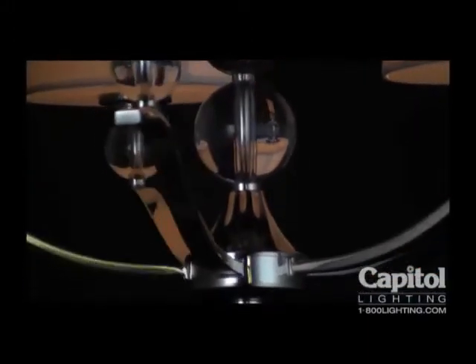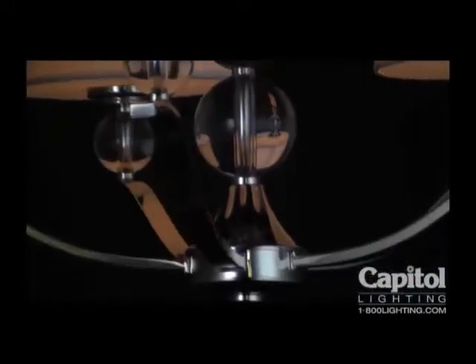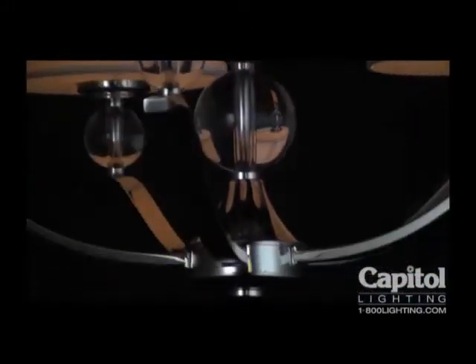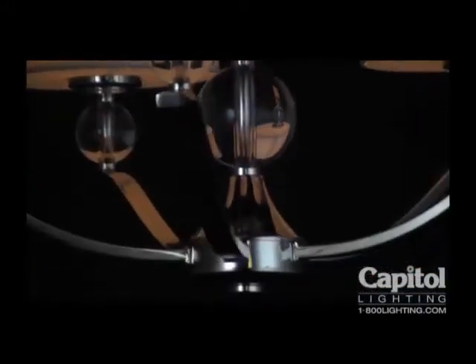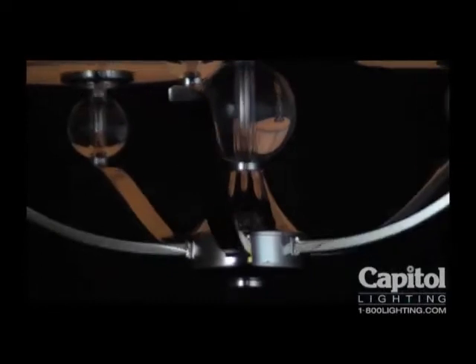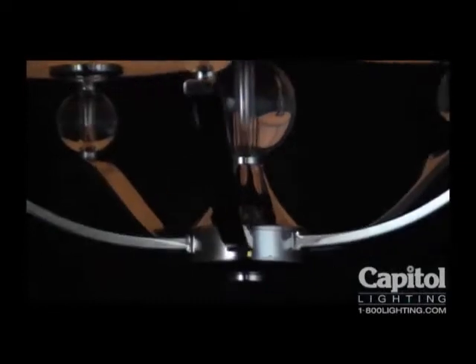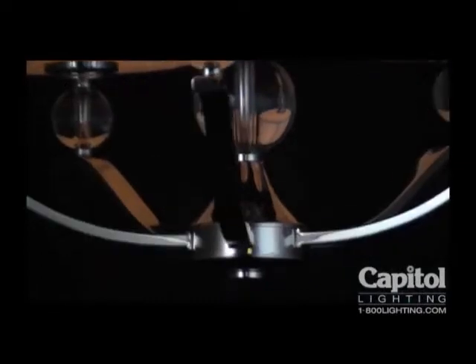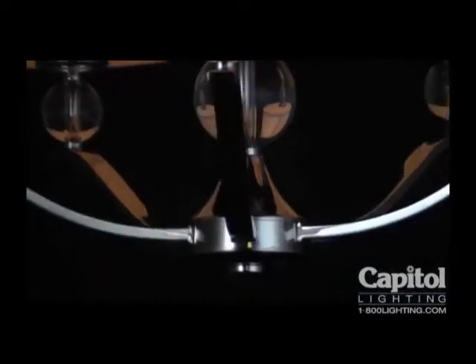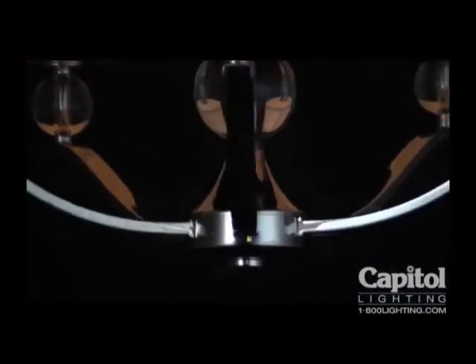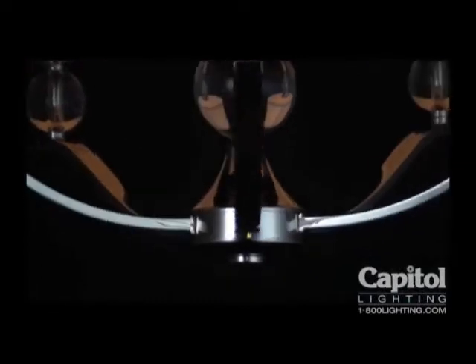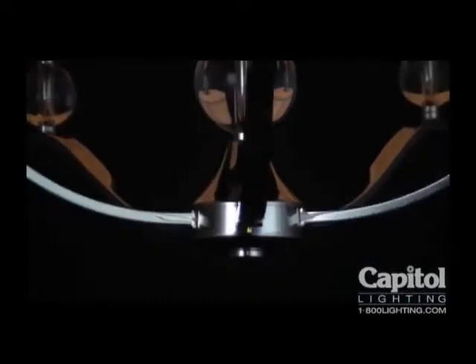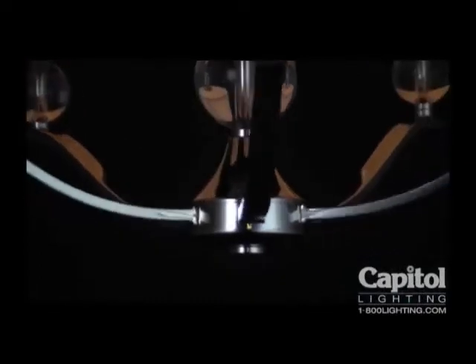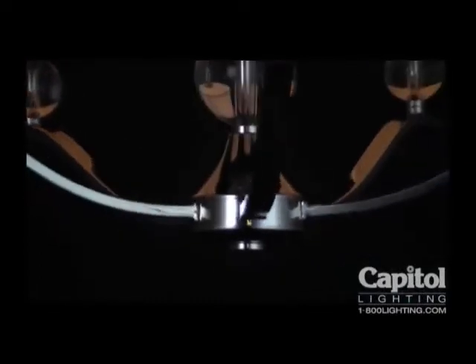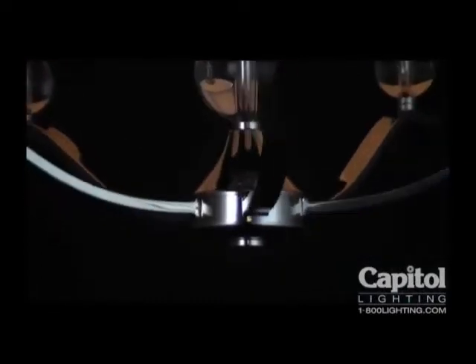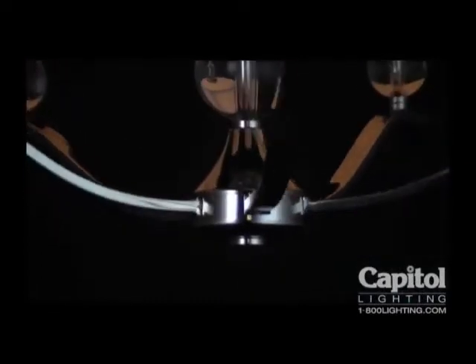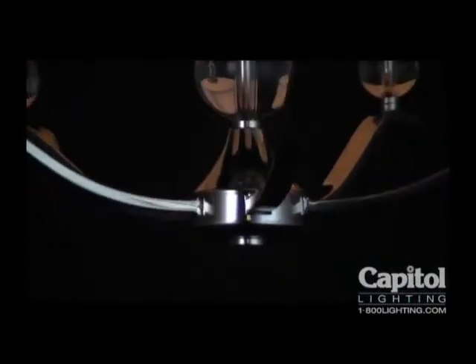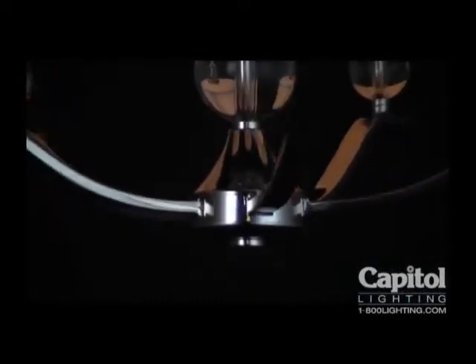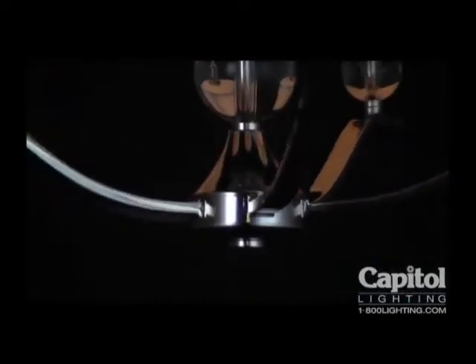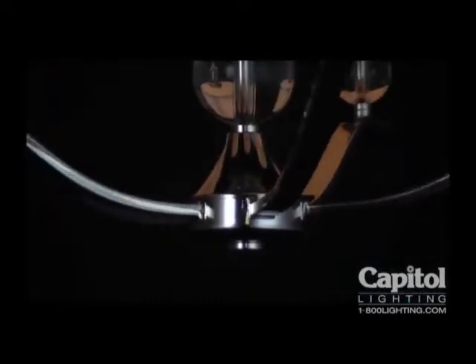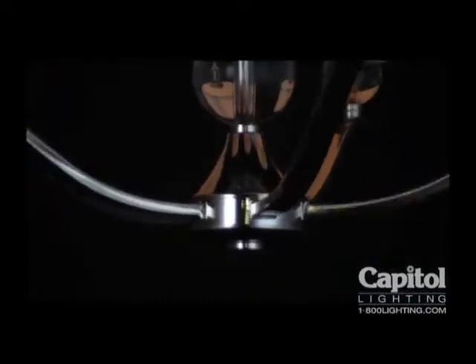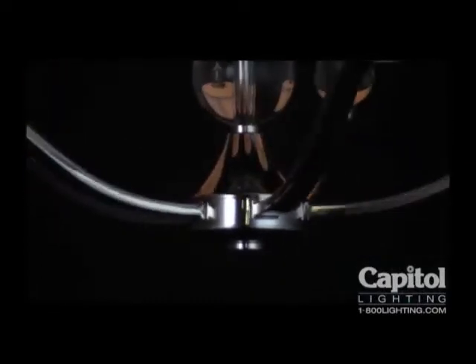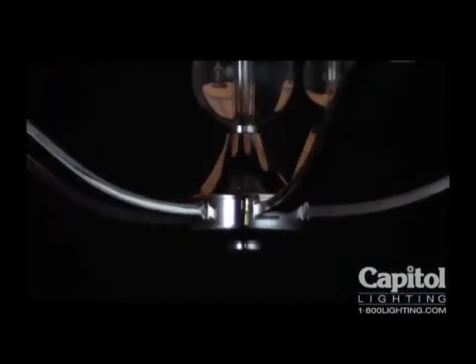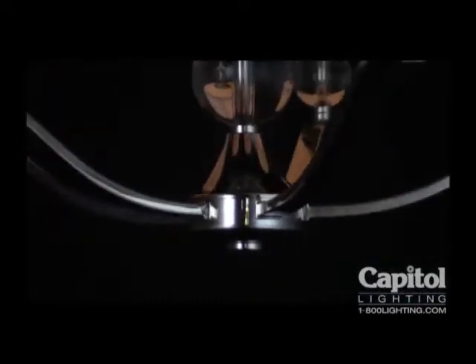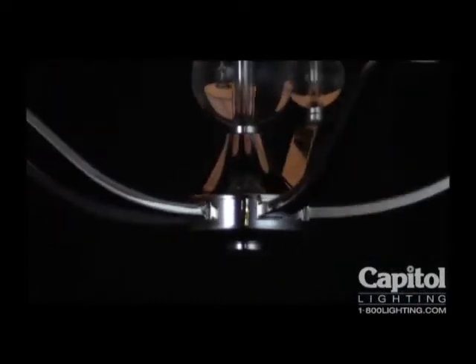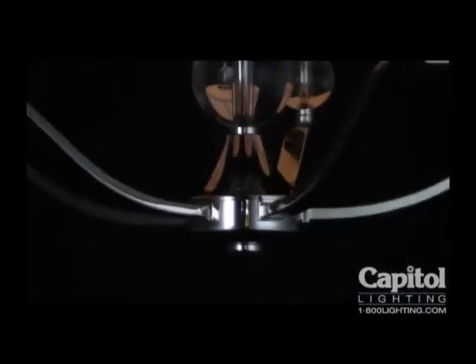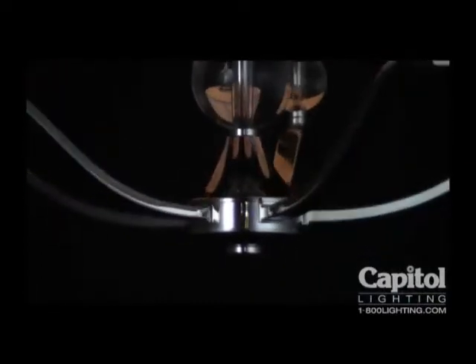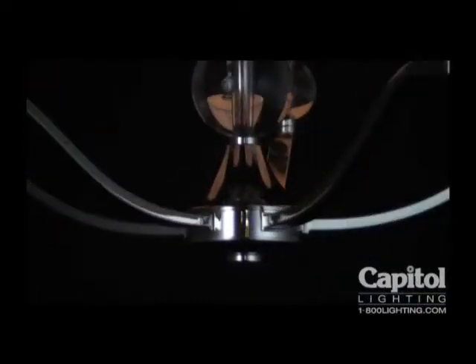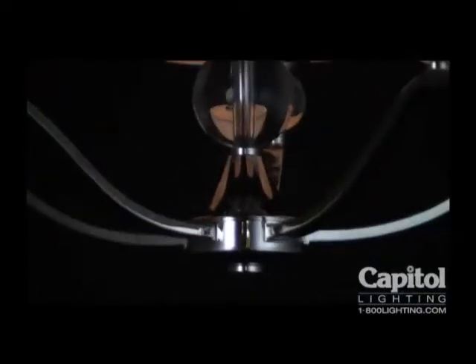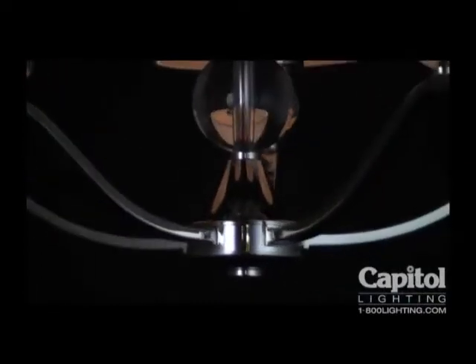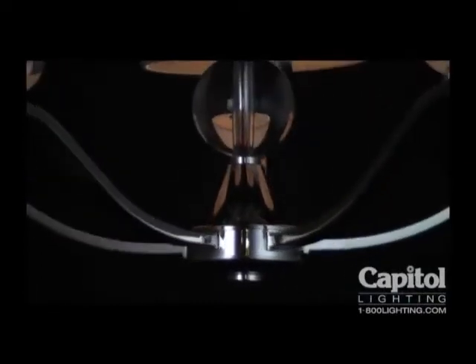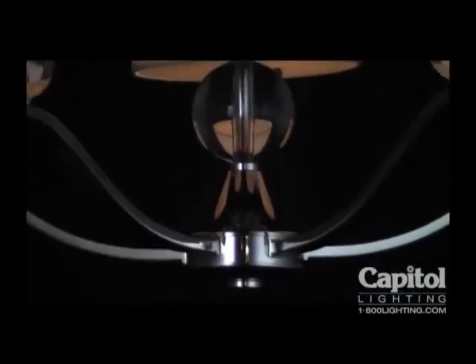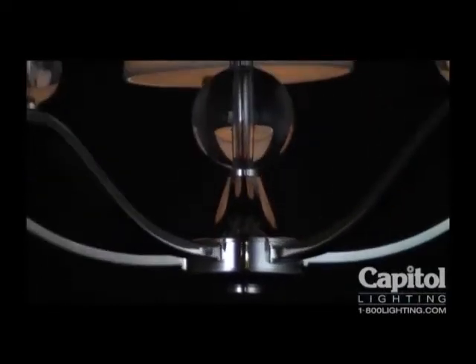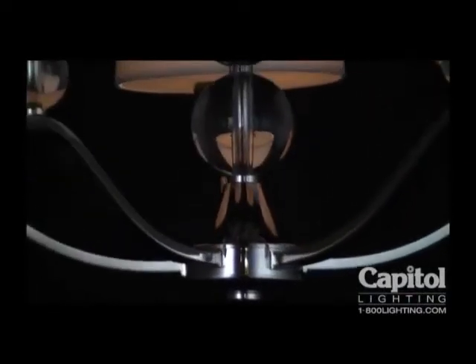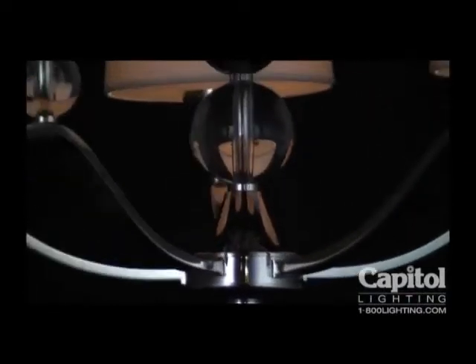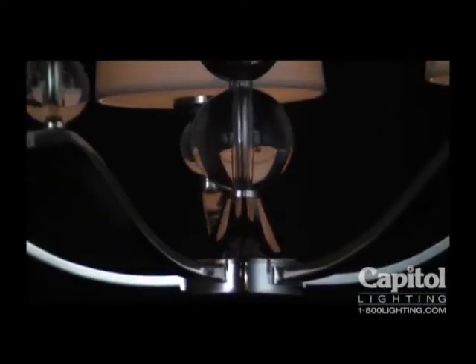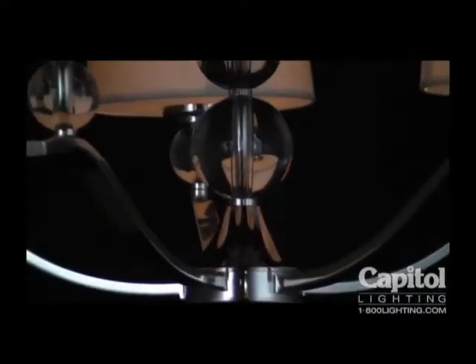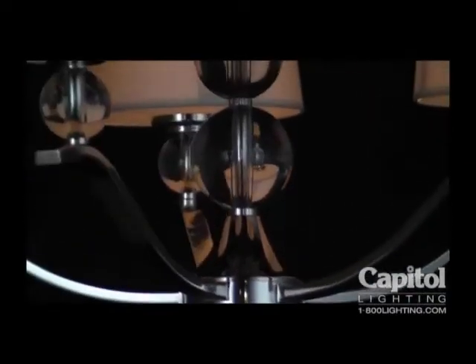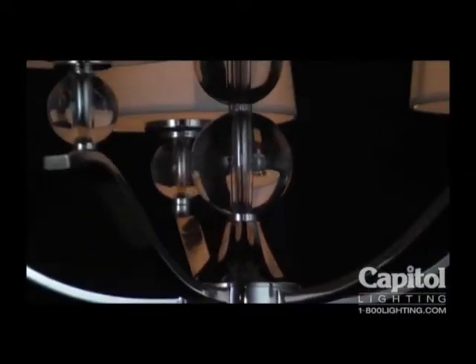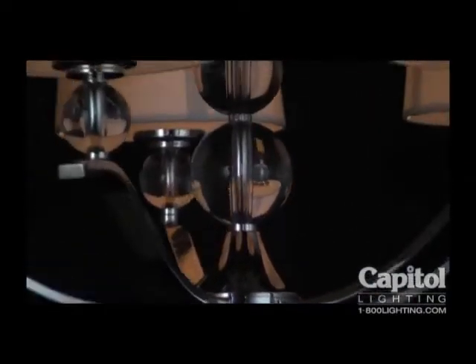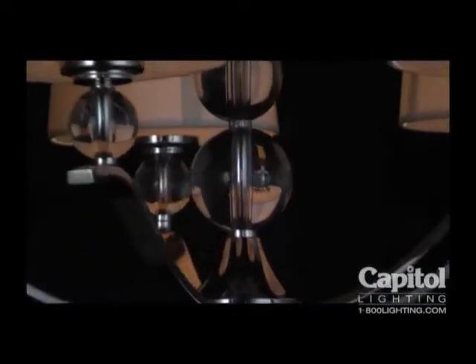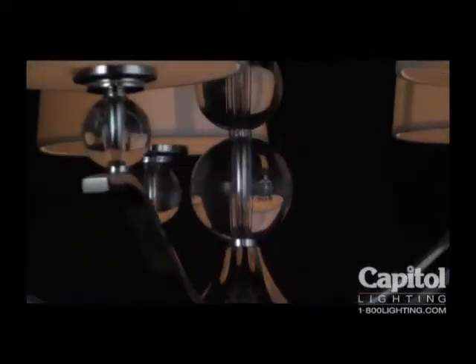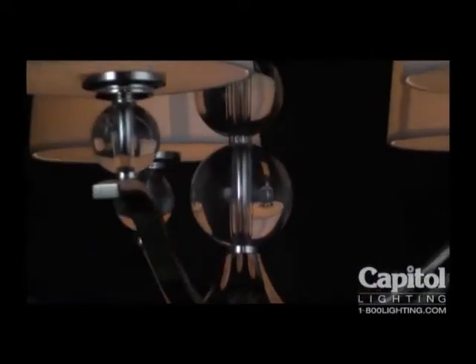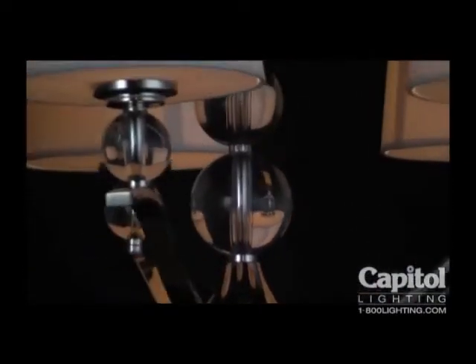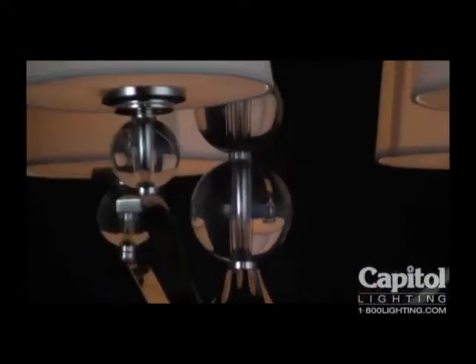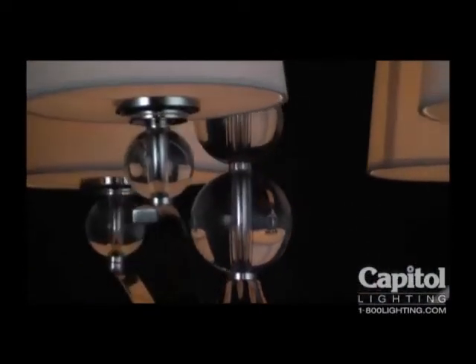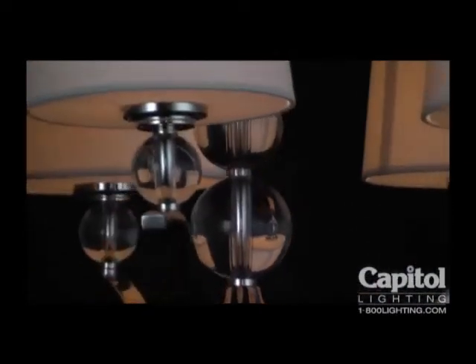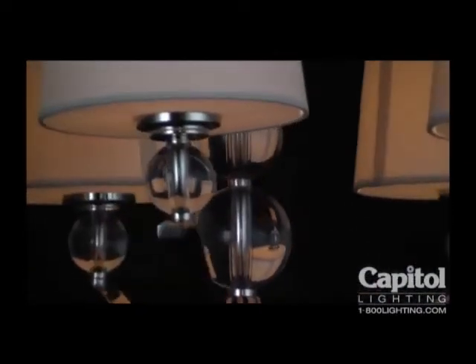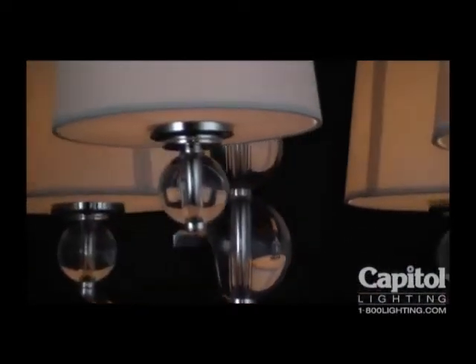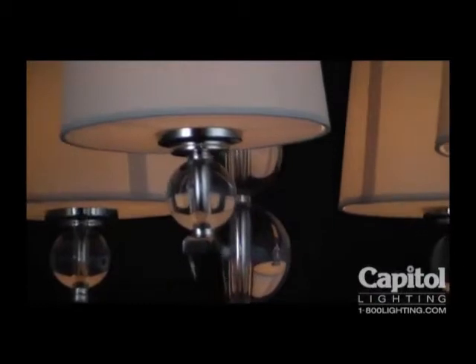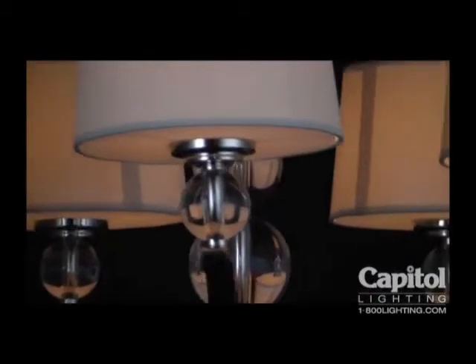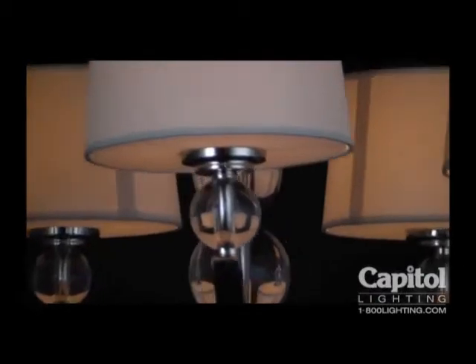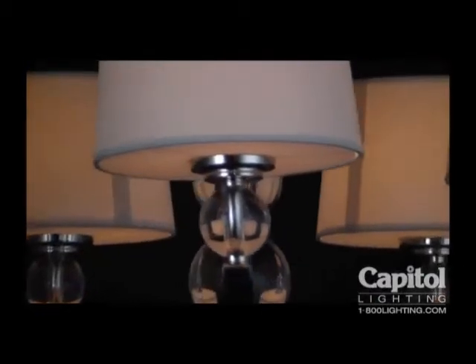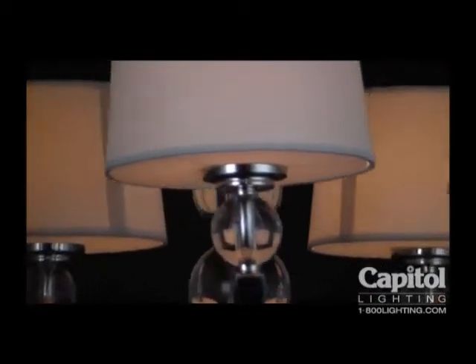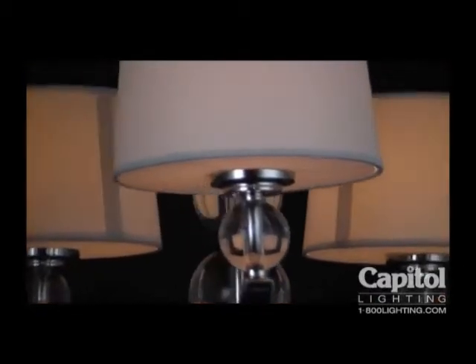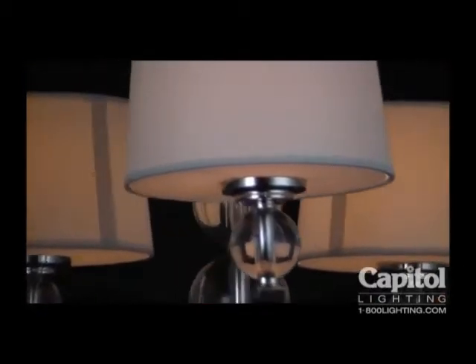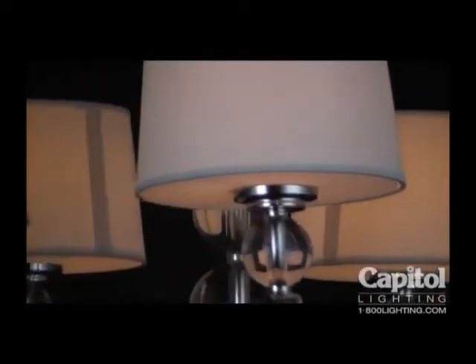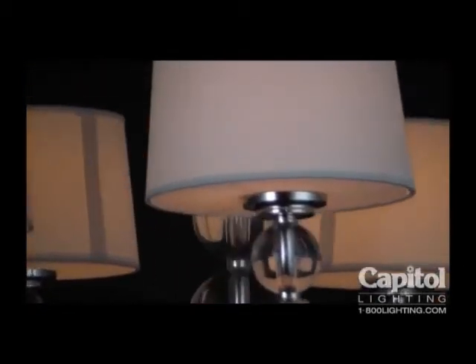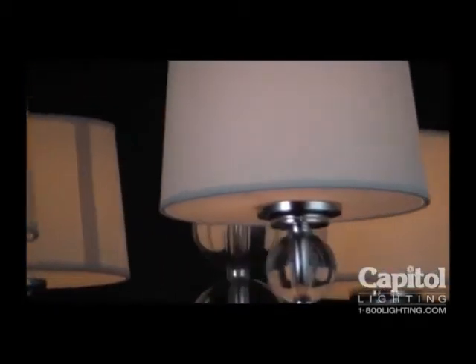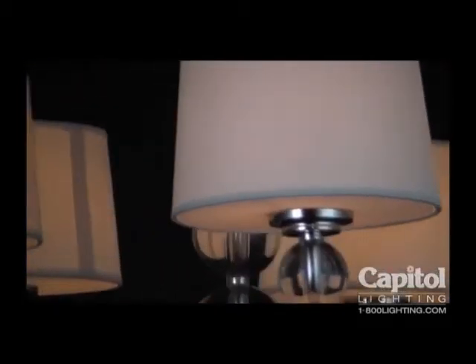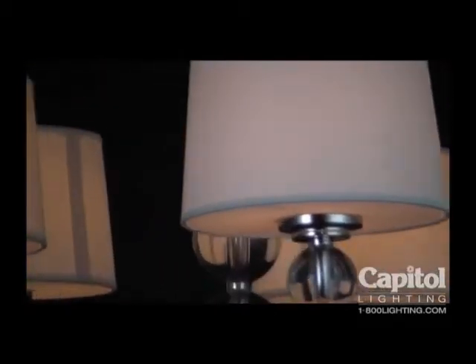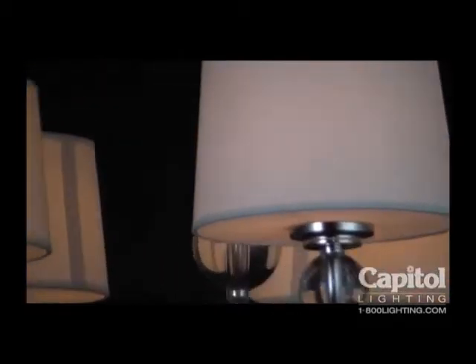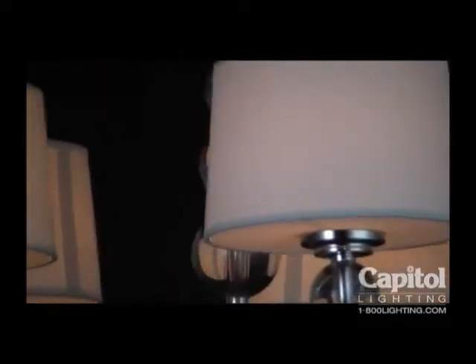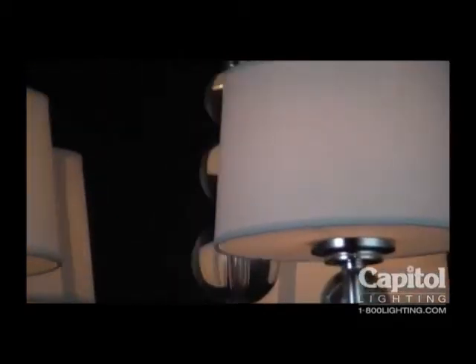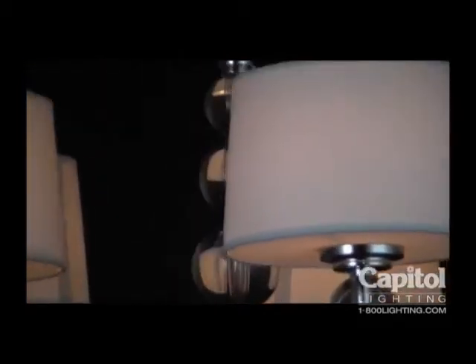Topped with a conical flare of chrome, the center column comprises a stack of clear spheres gradually increasing in size and splendor.